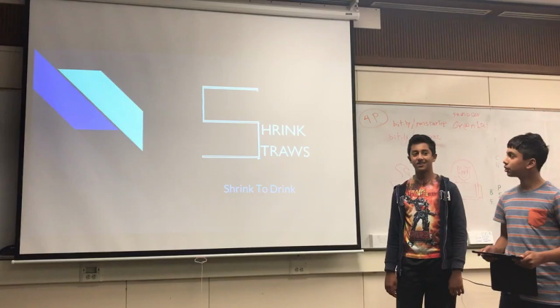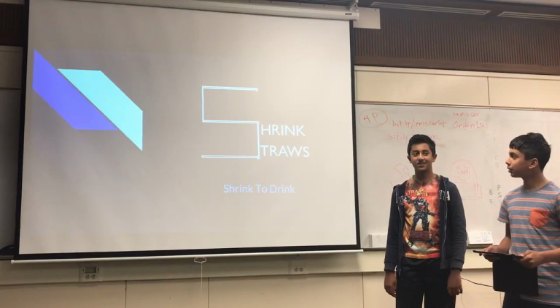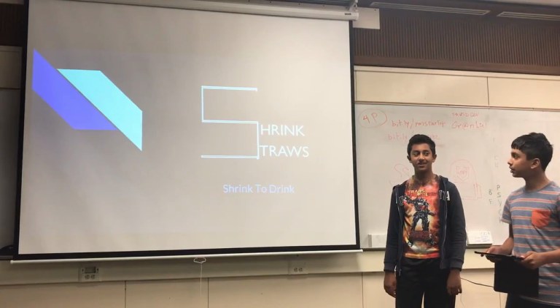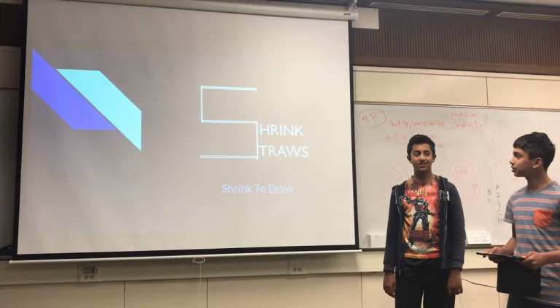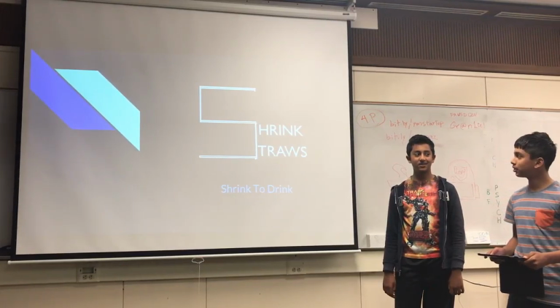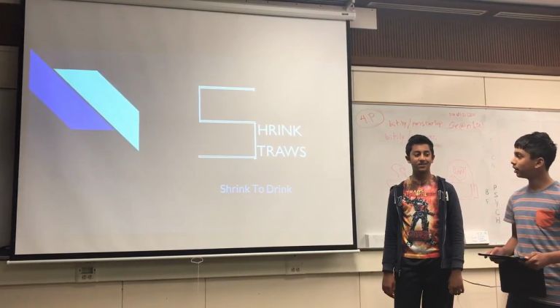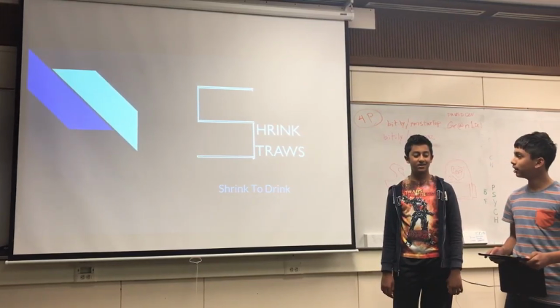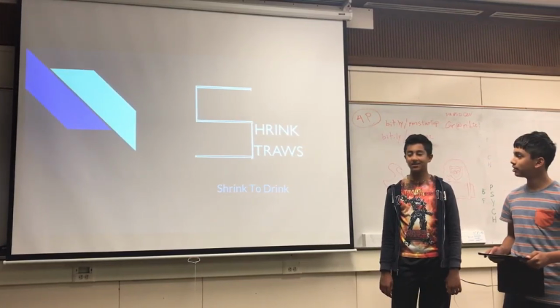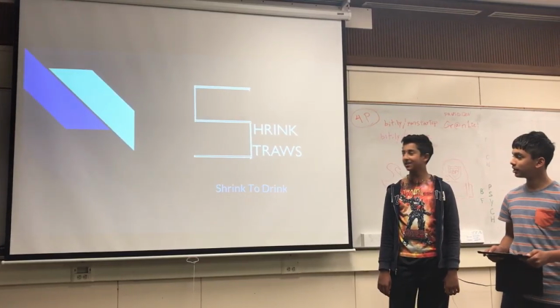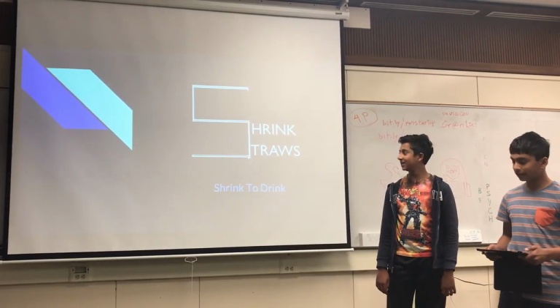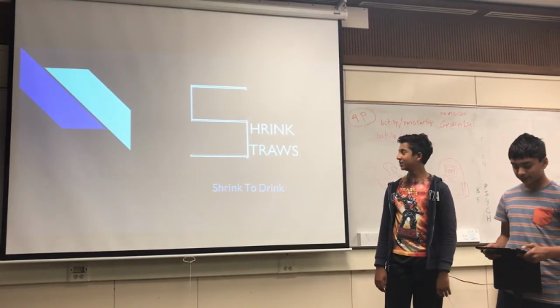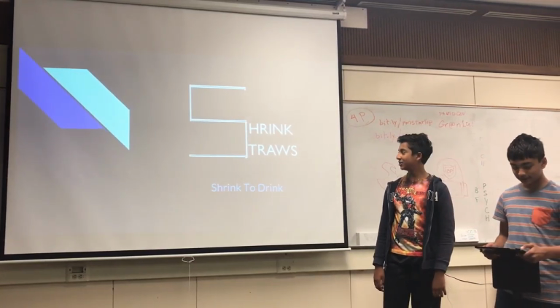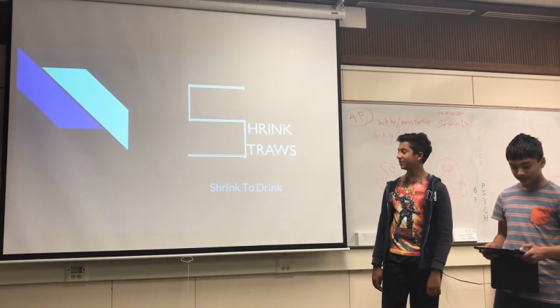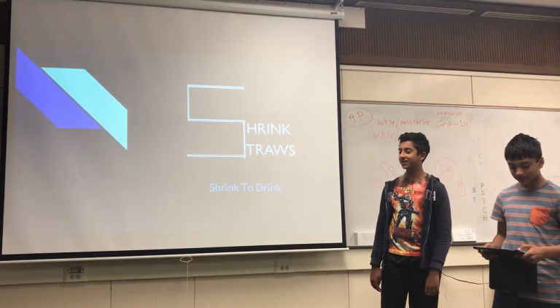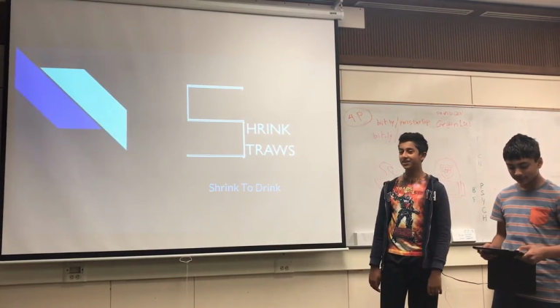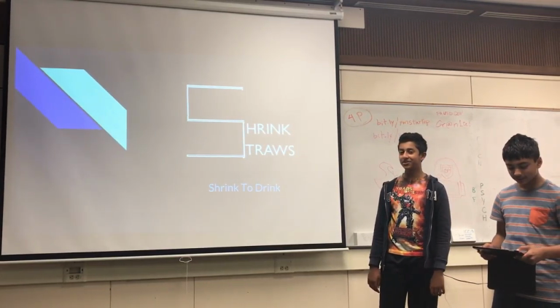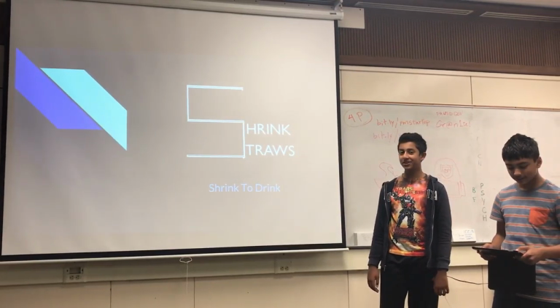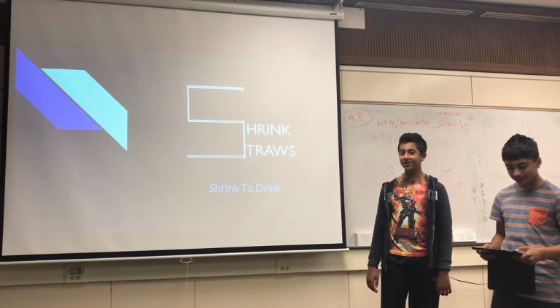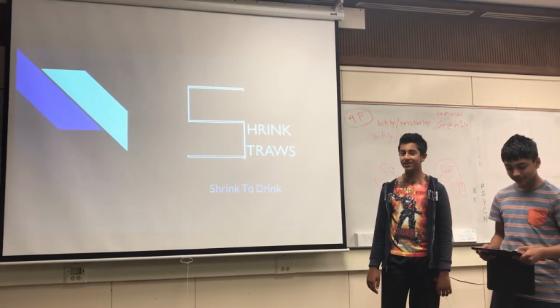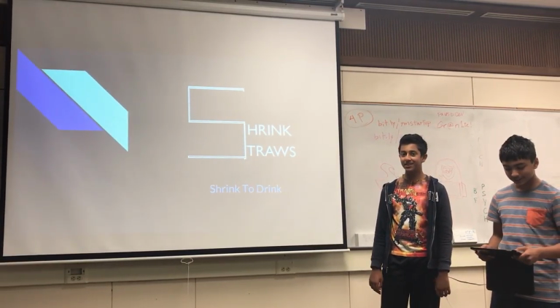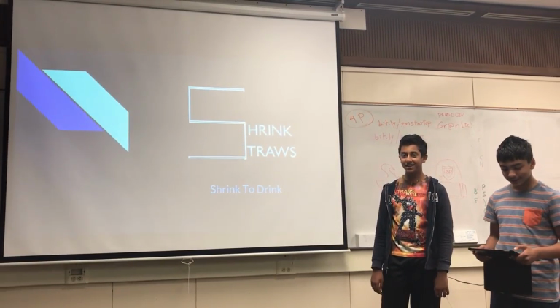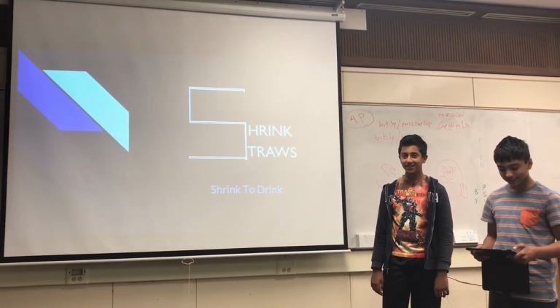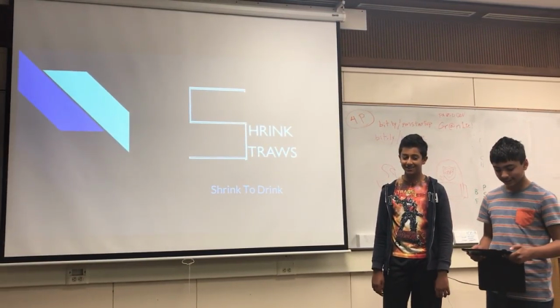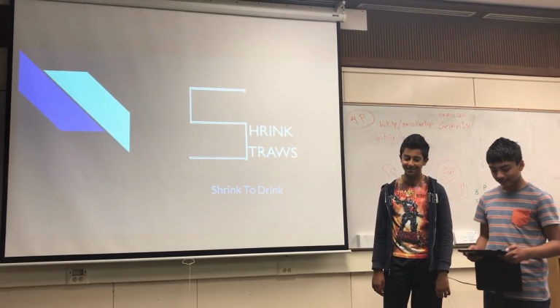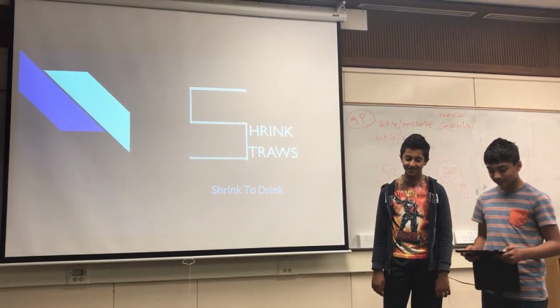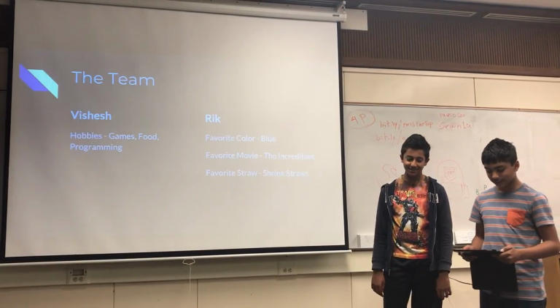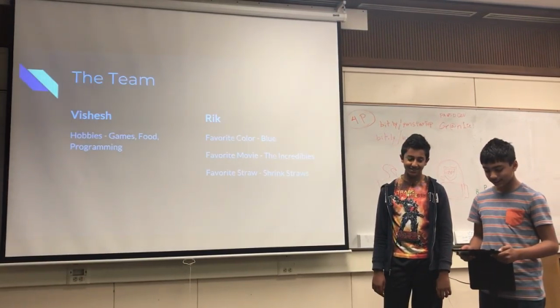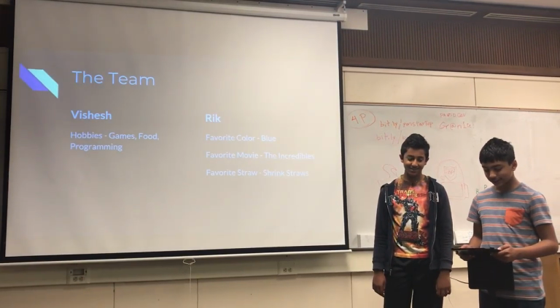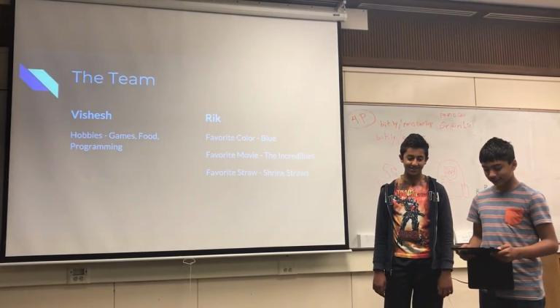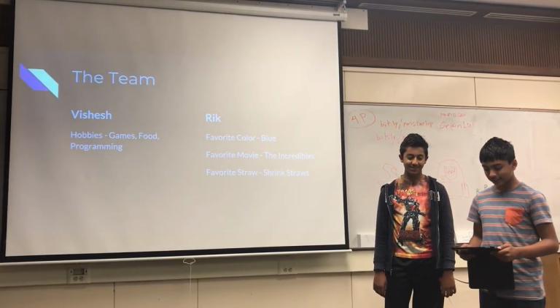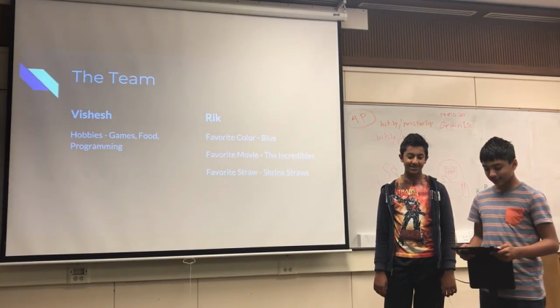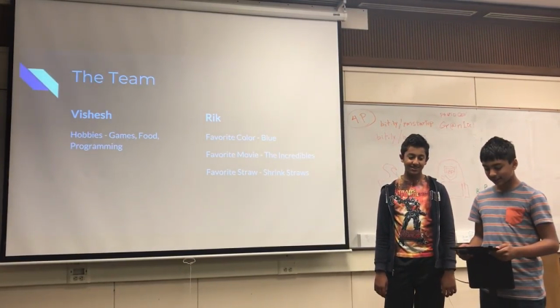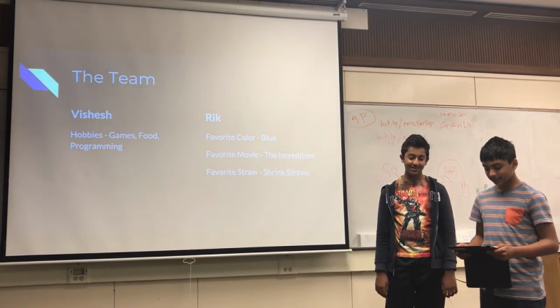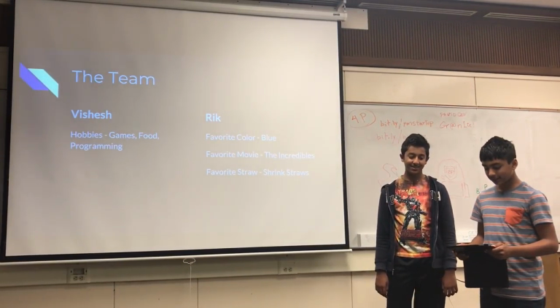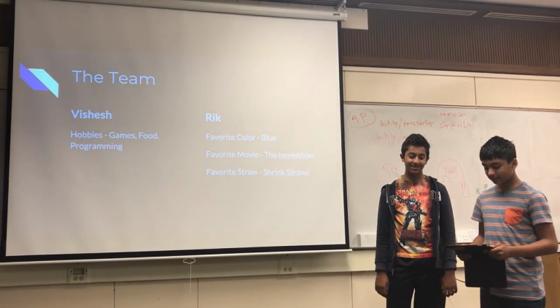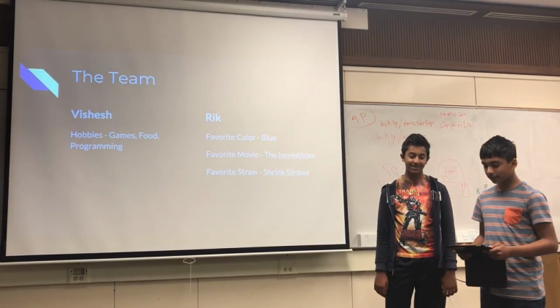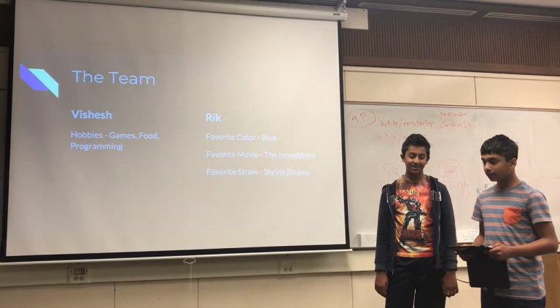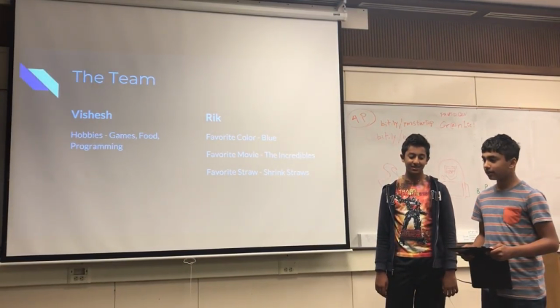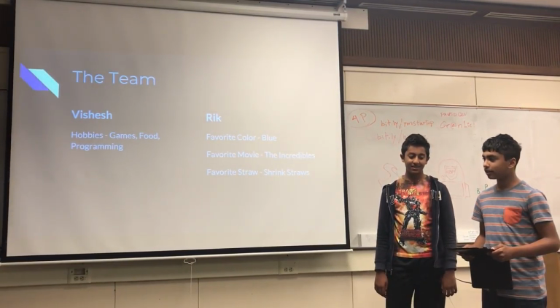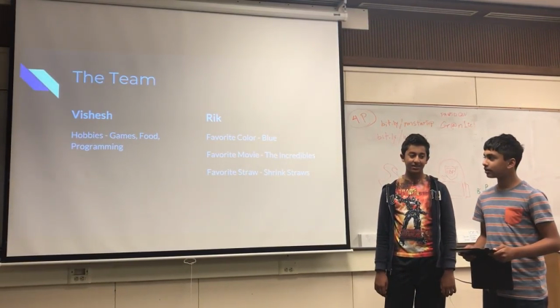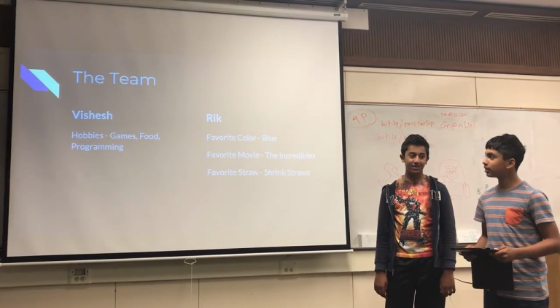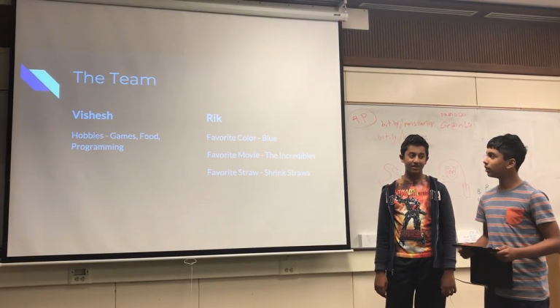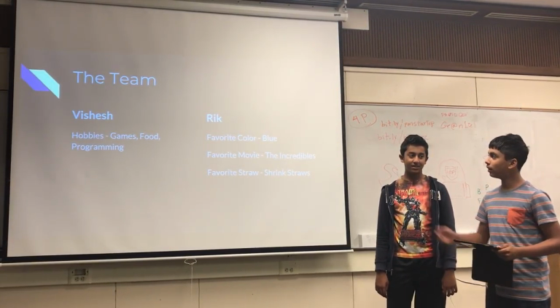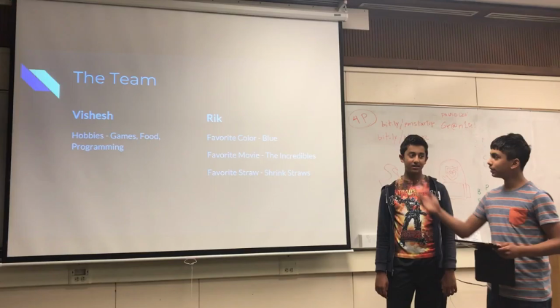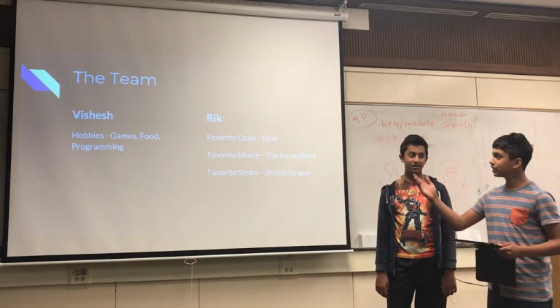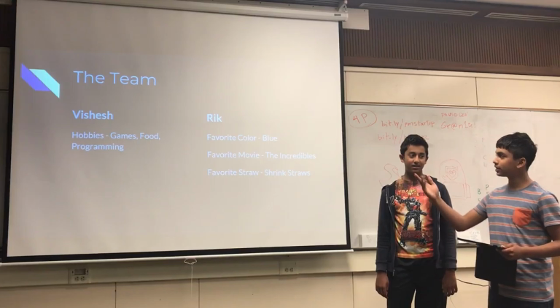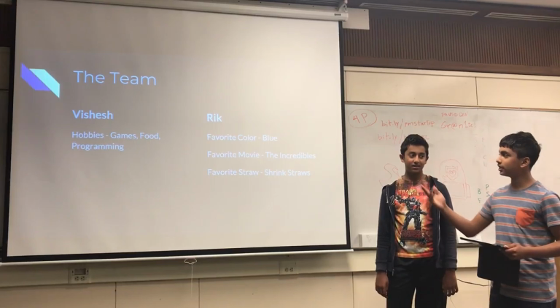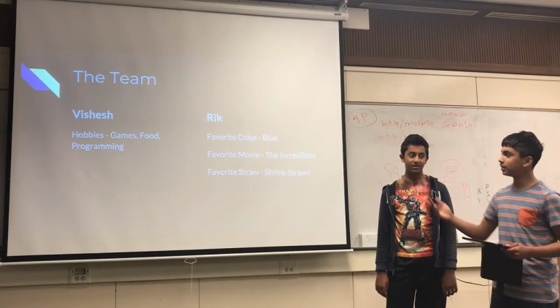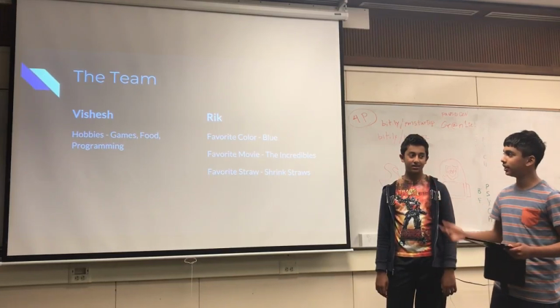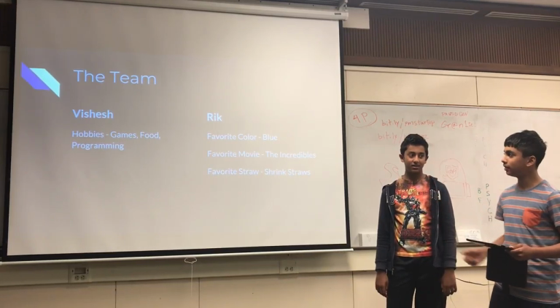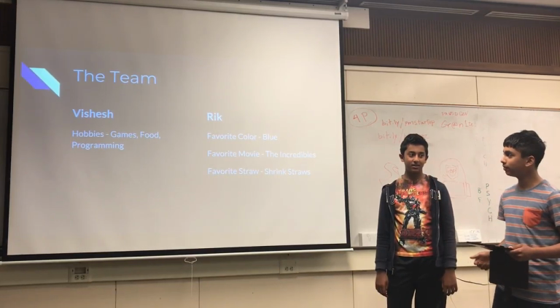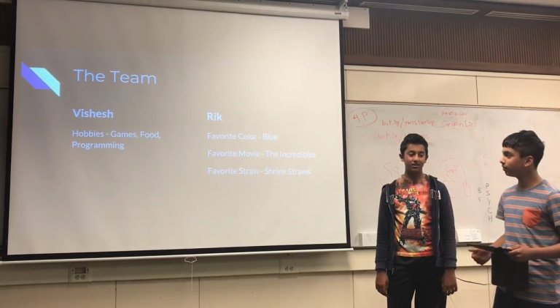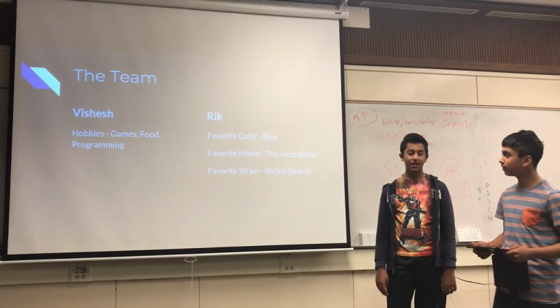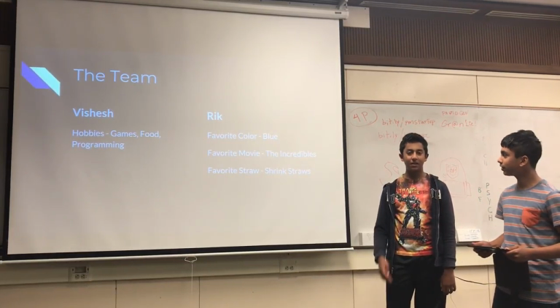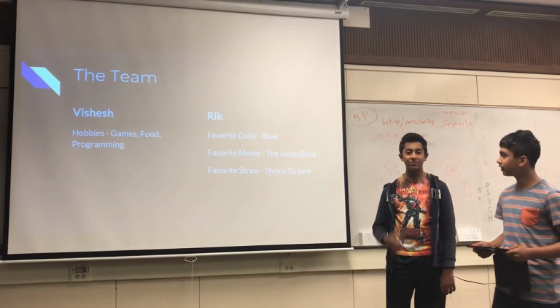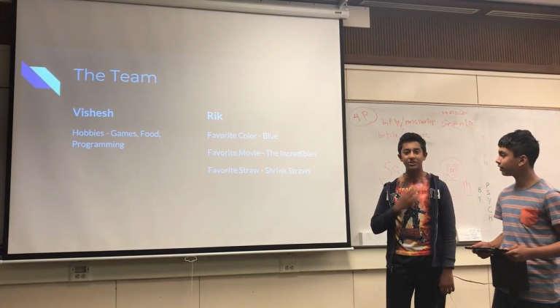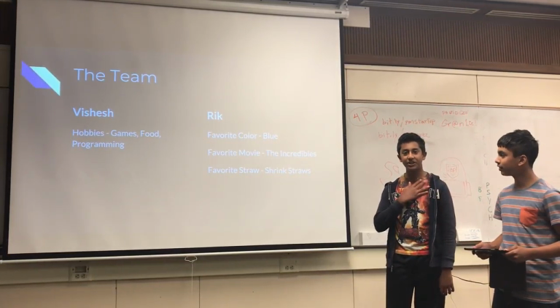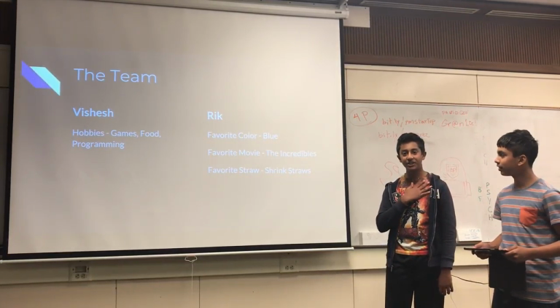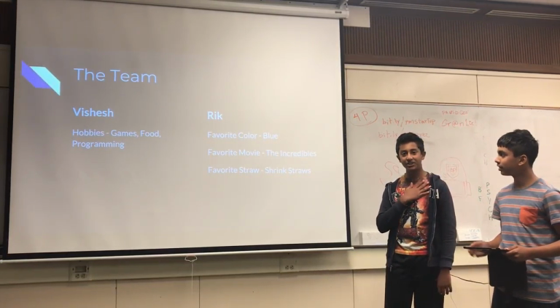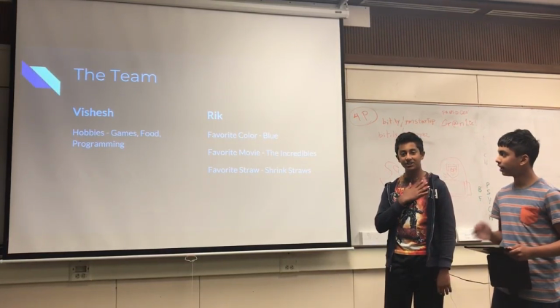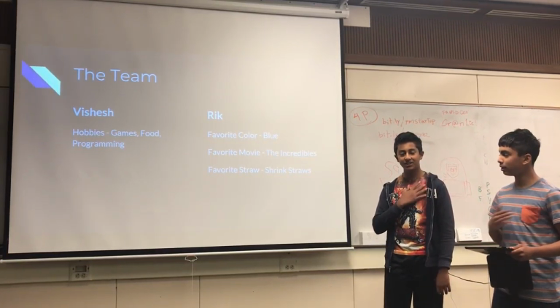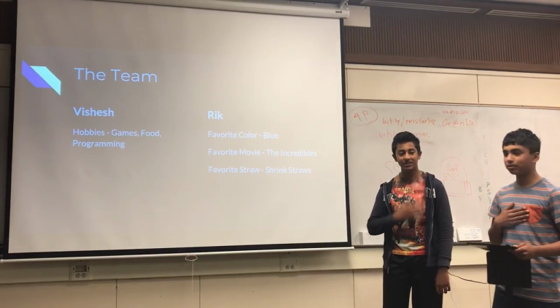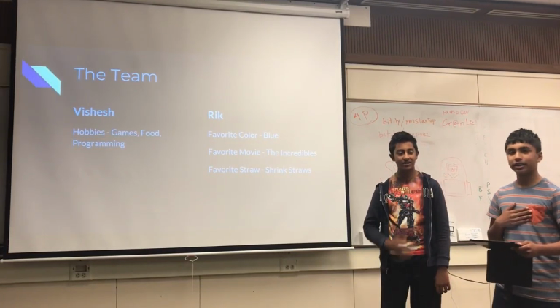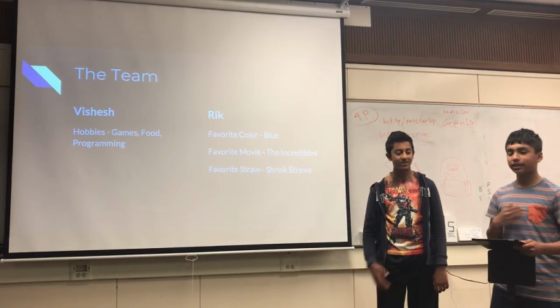Shrink straws. Shrink the drink. So this is the team. I'm Vashash. I'm Rick.